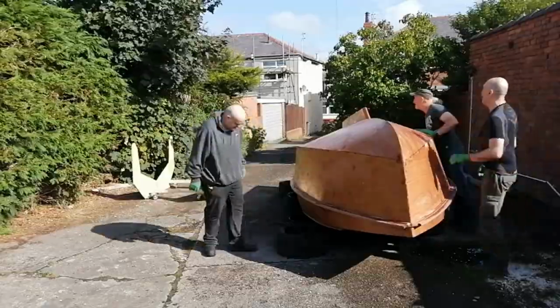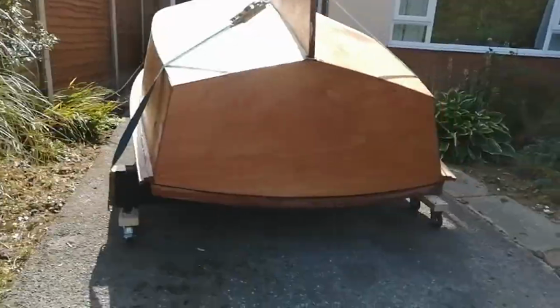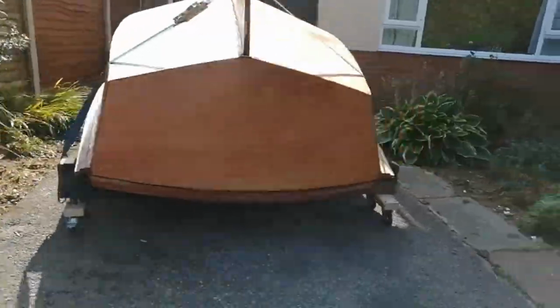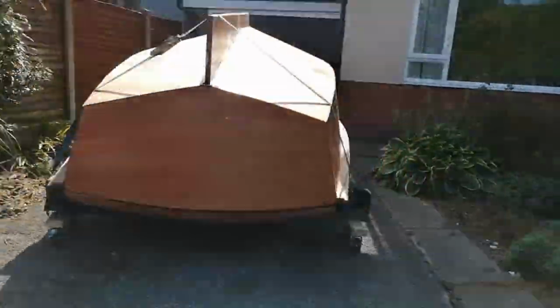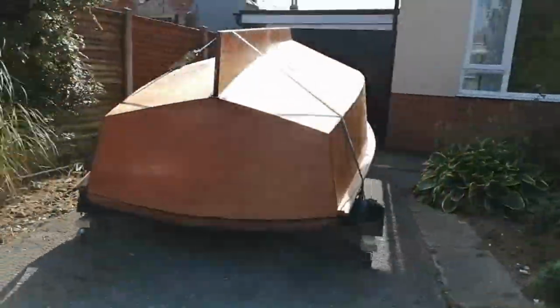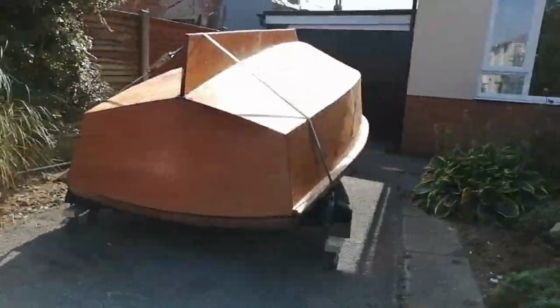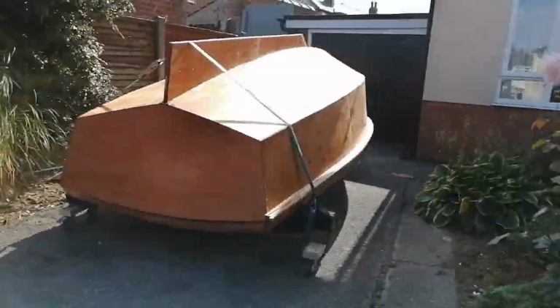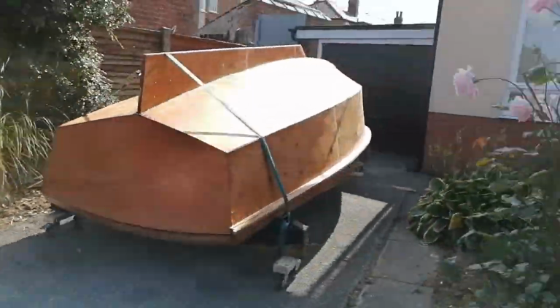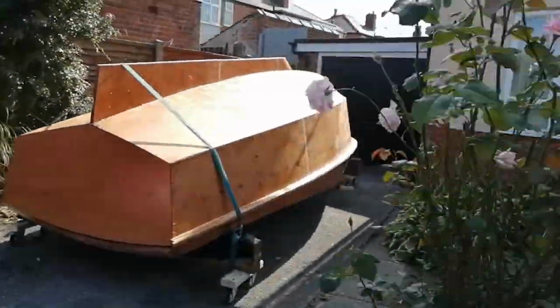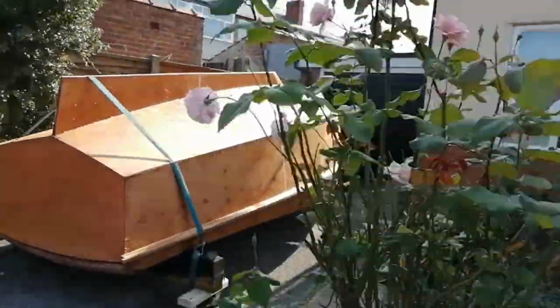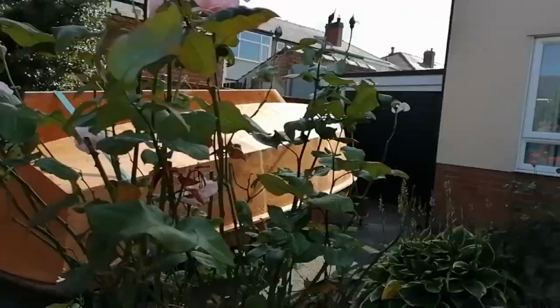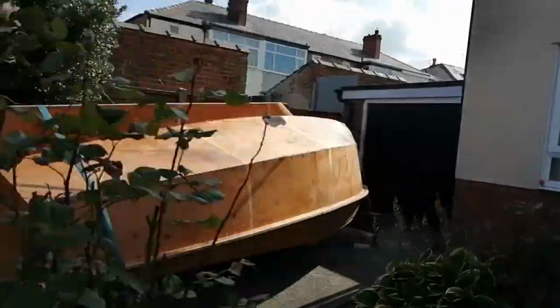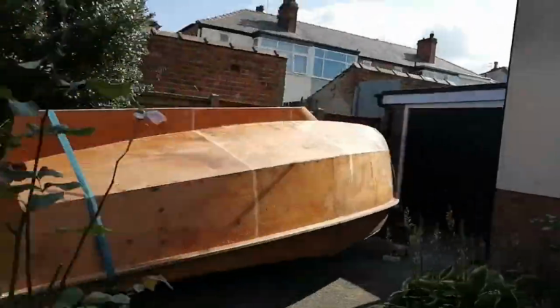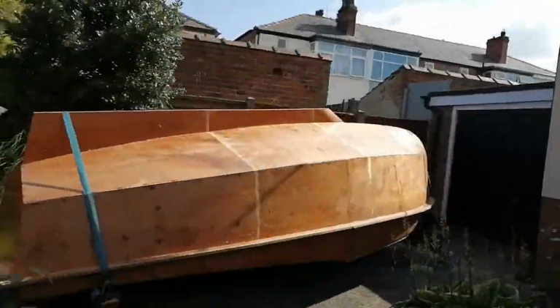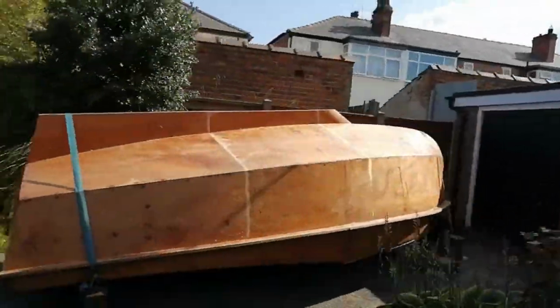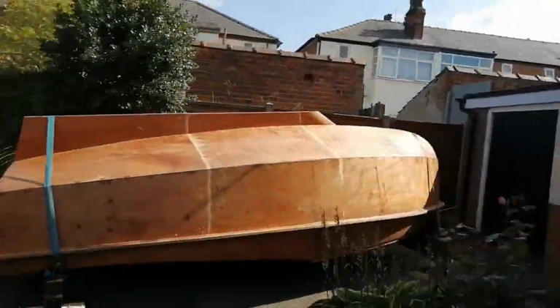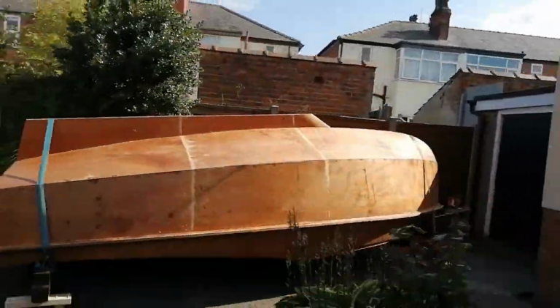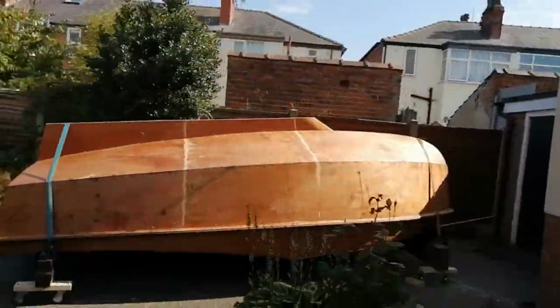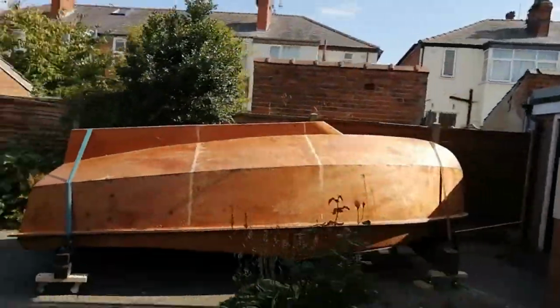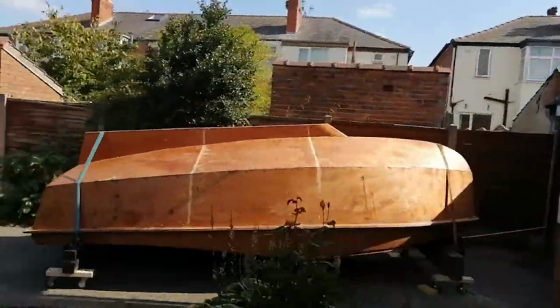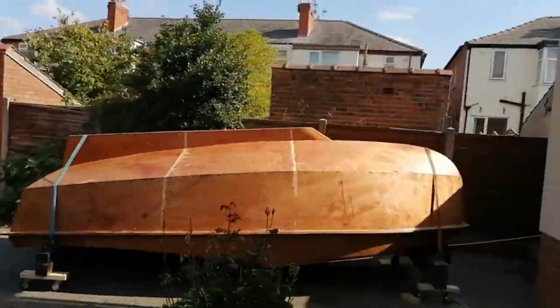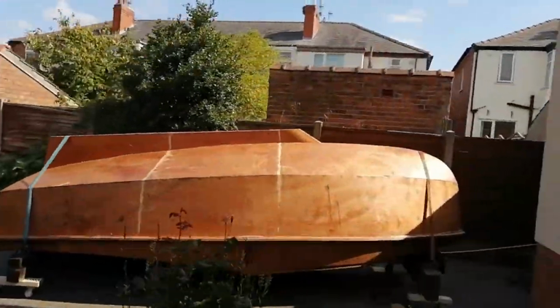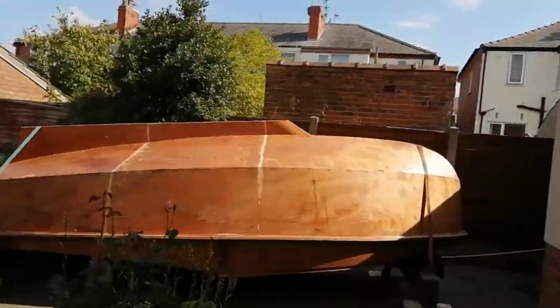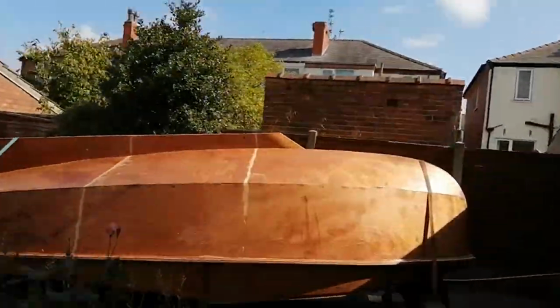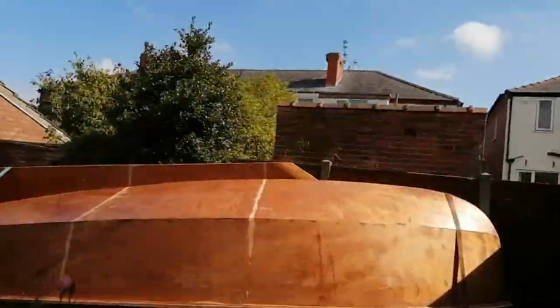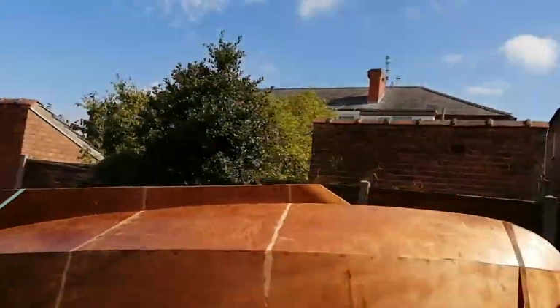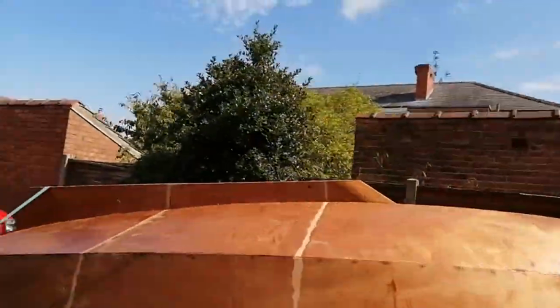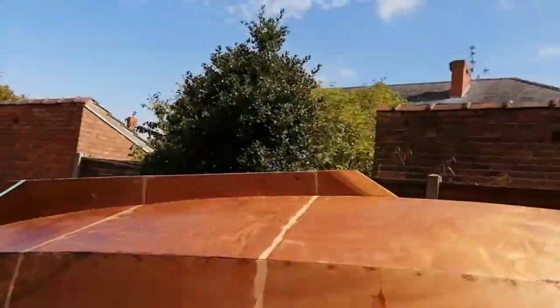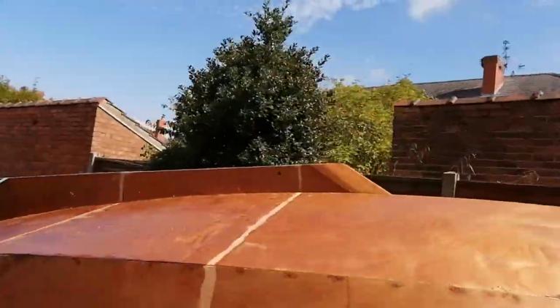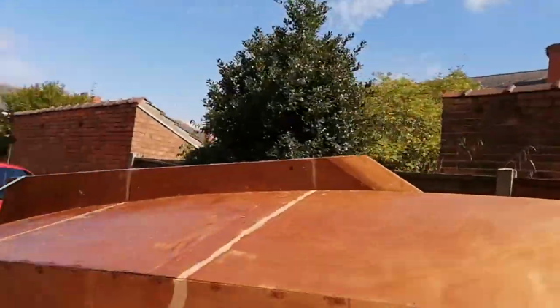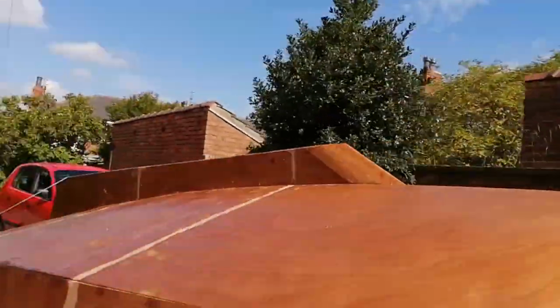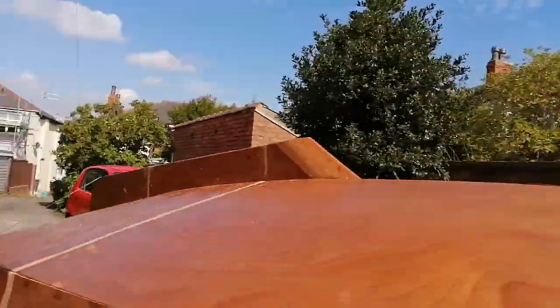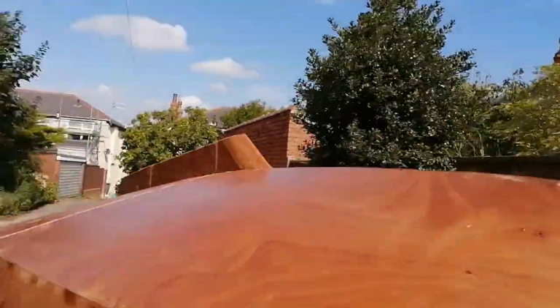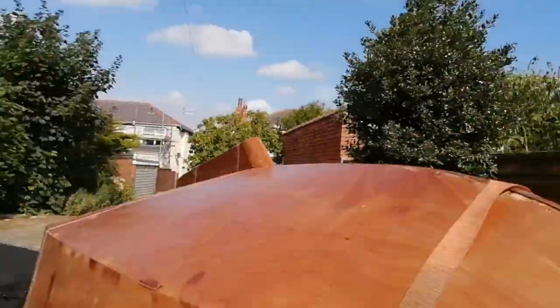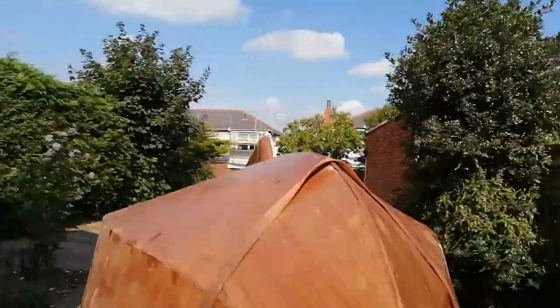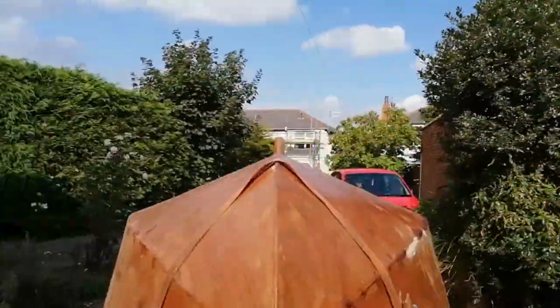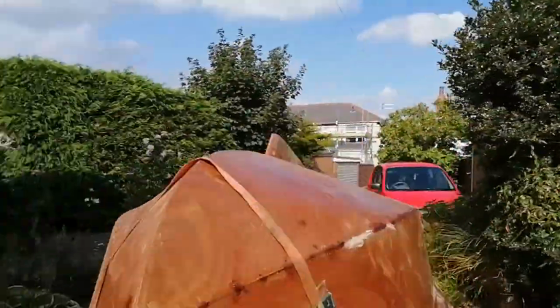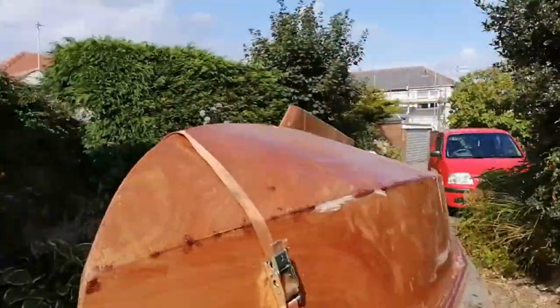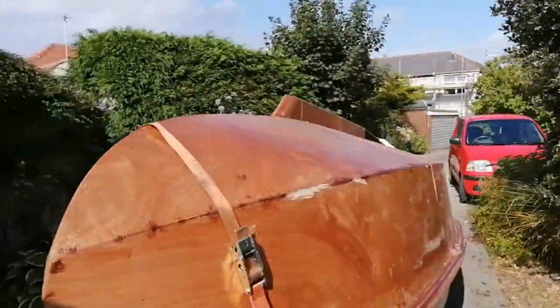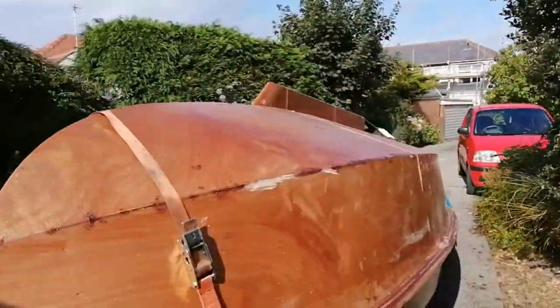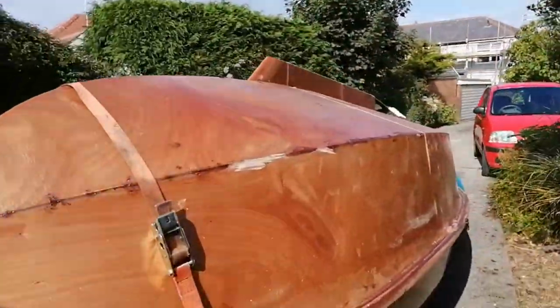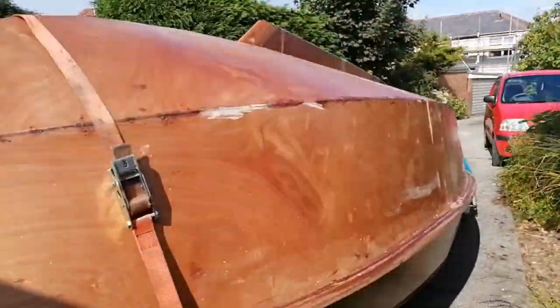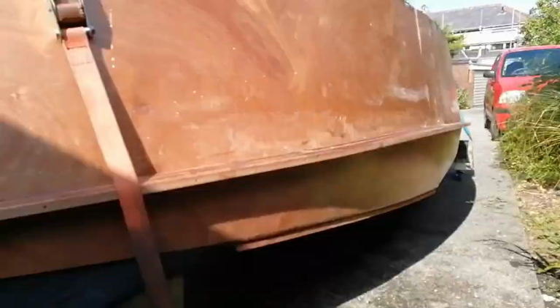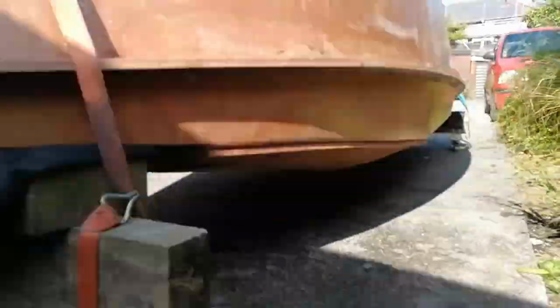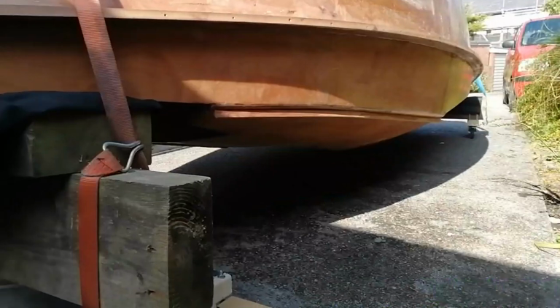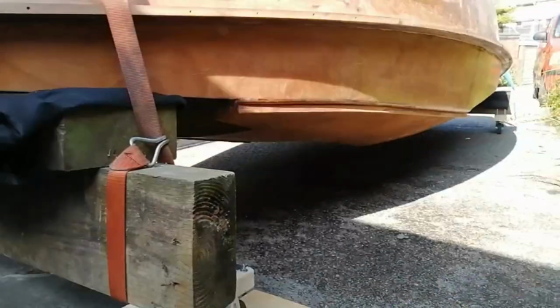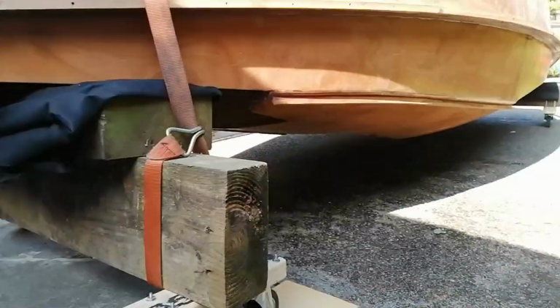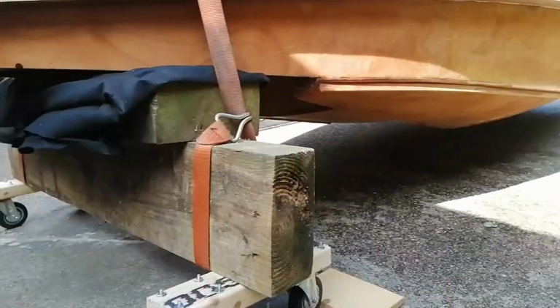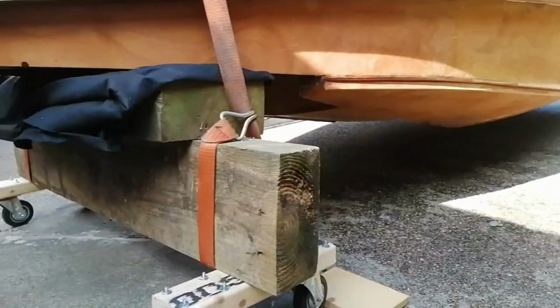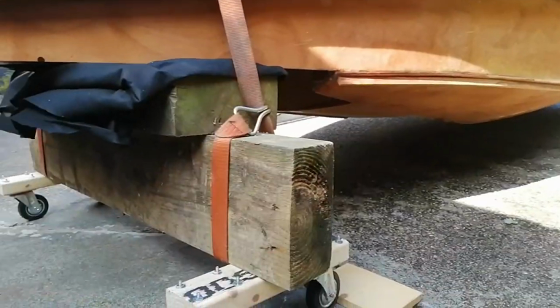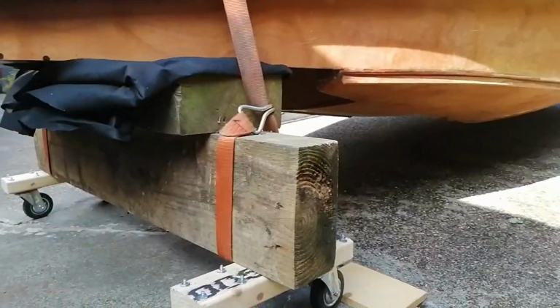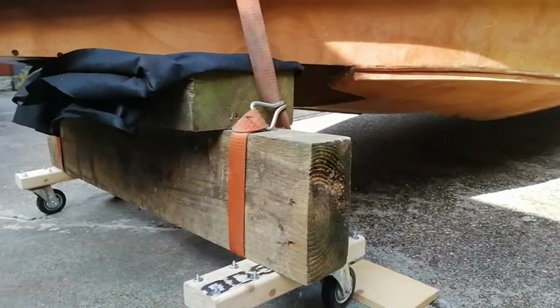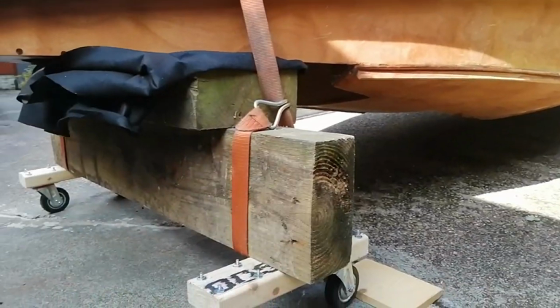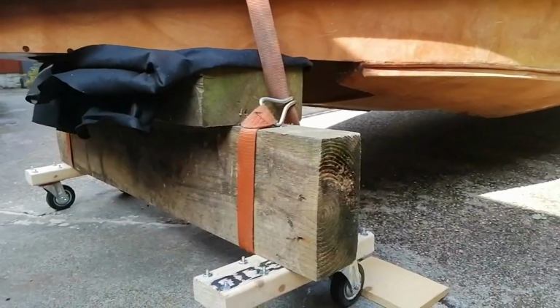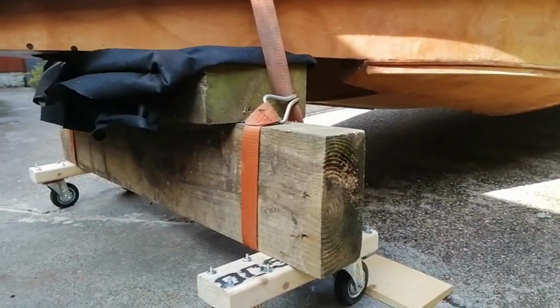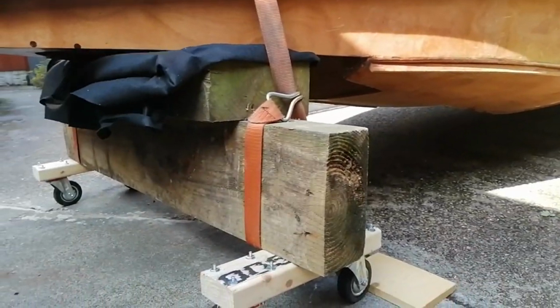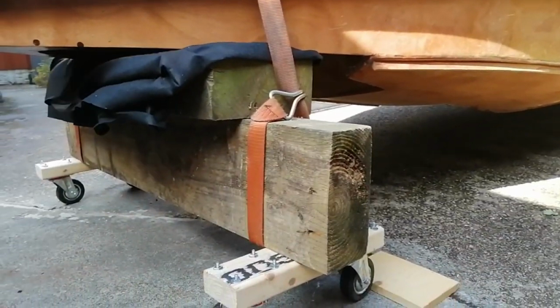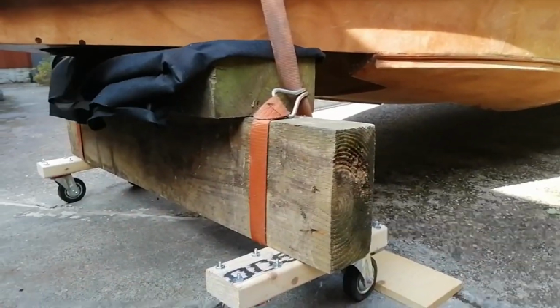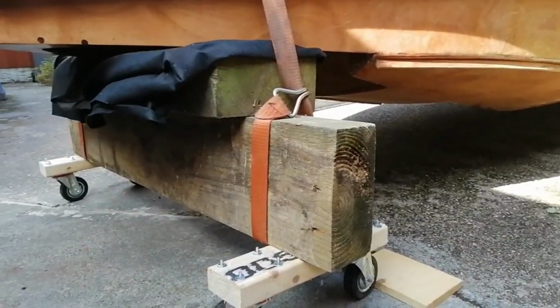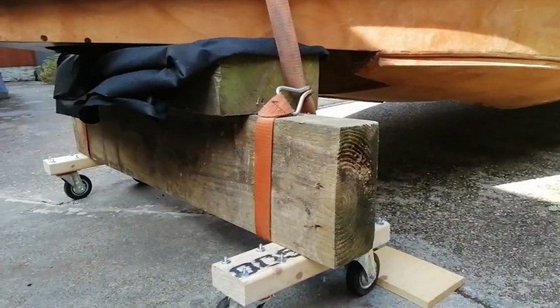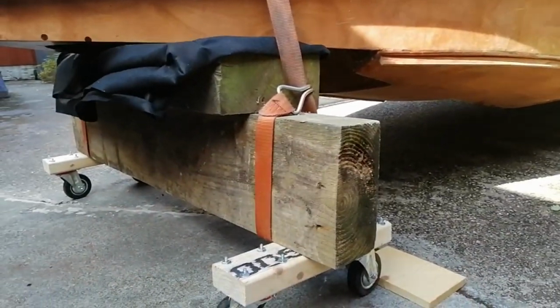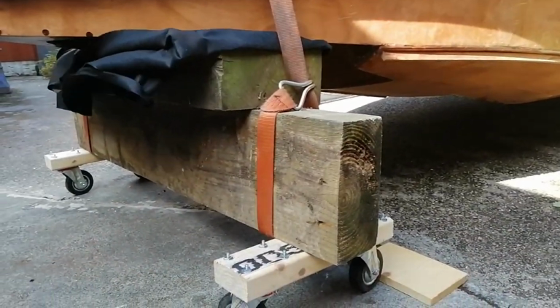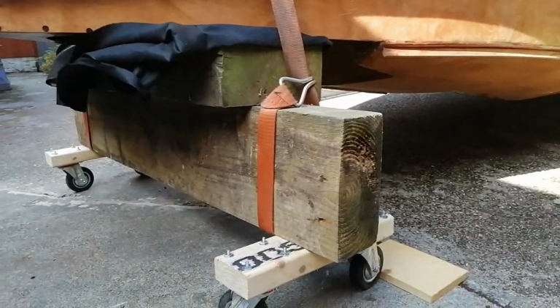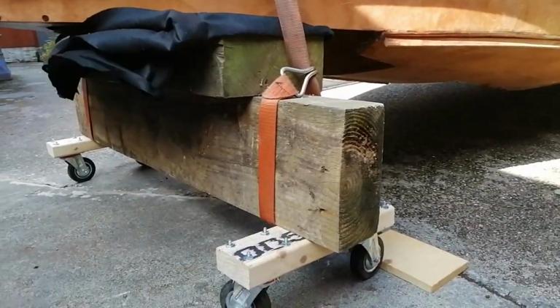We made a makeshift railway sleeper trolley for each end to facilitate rolling the boat in and out of the garage.